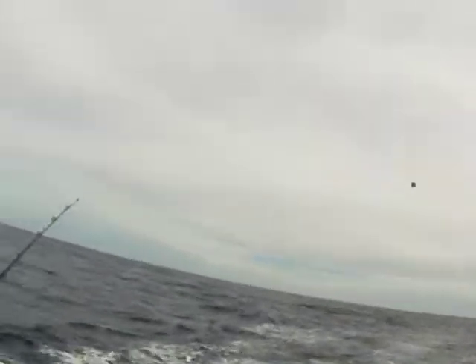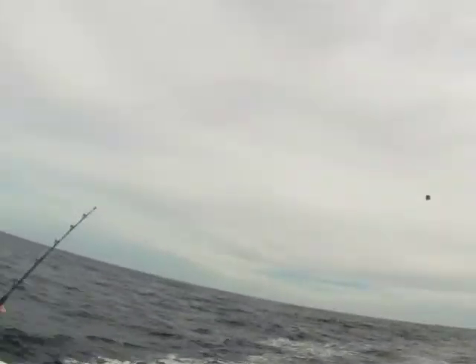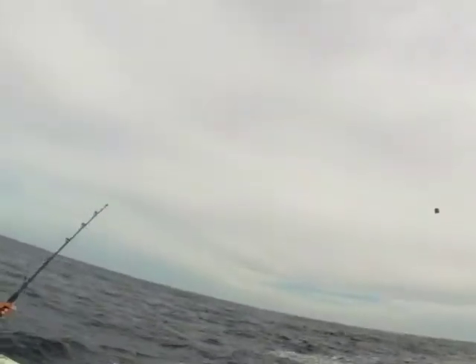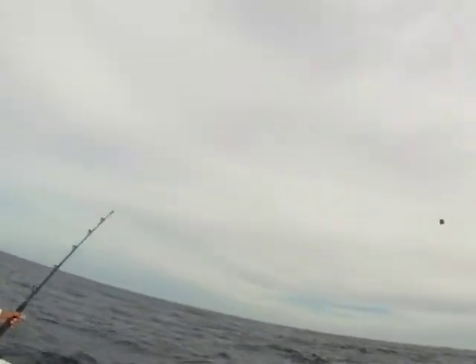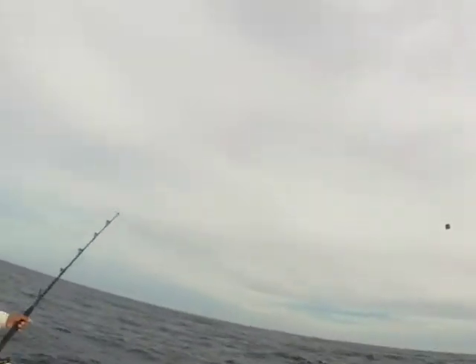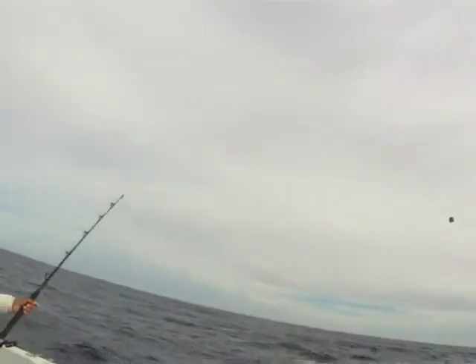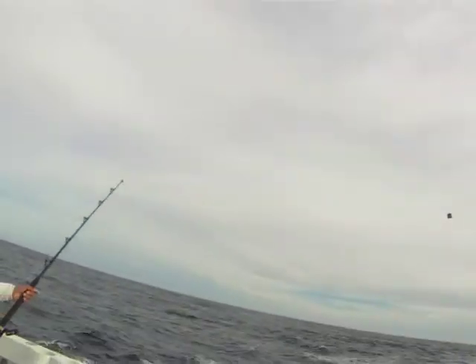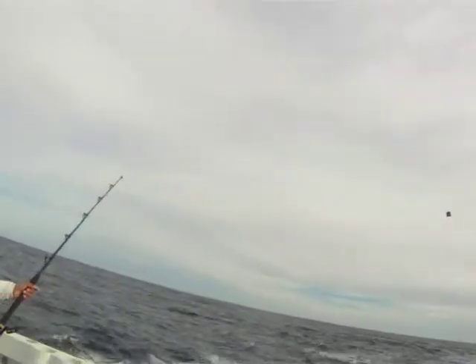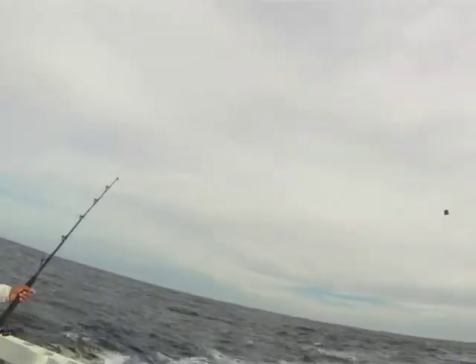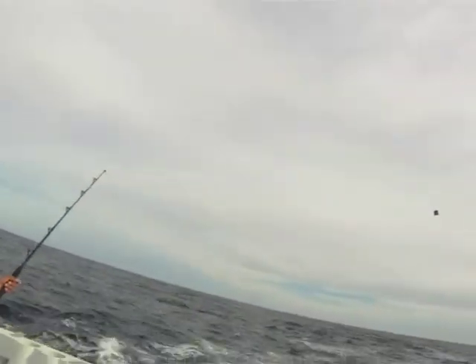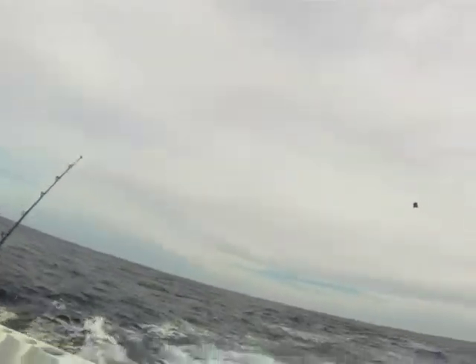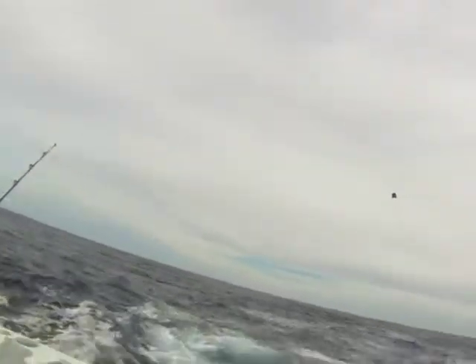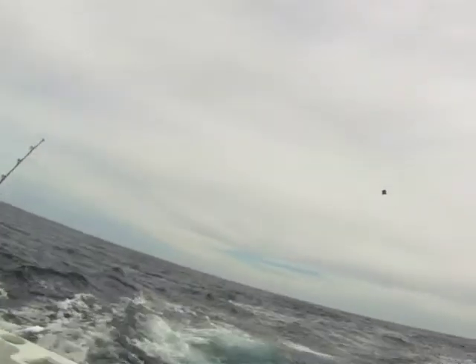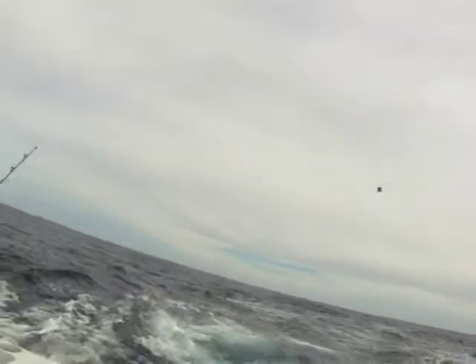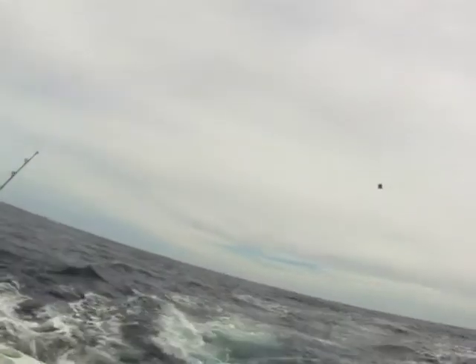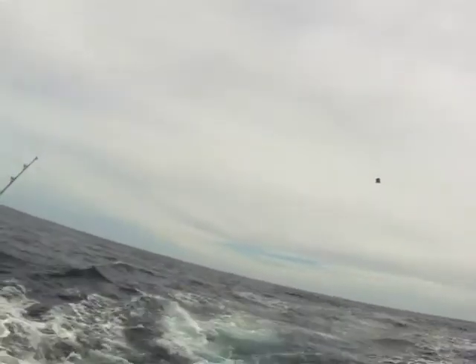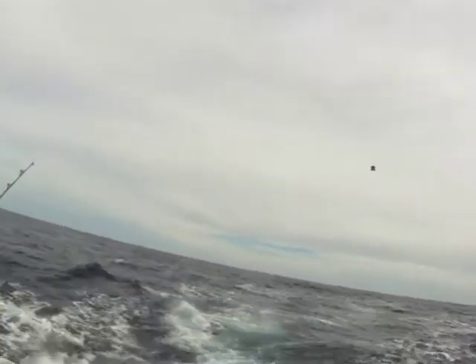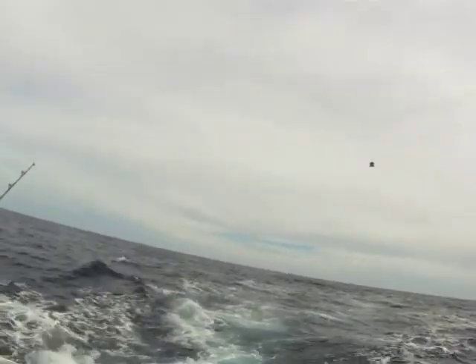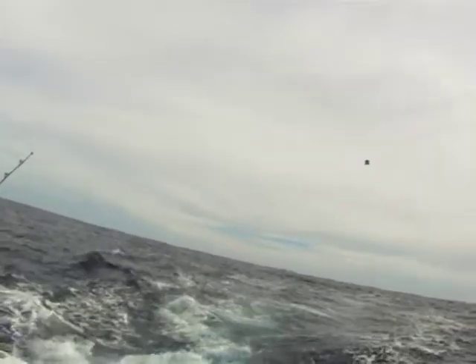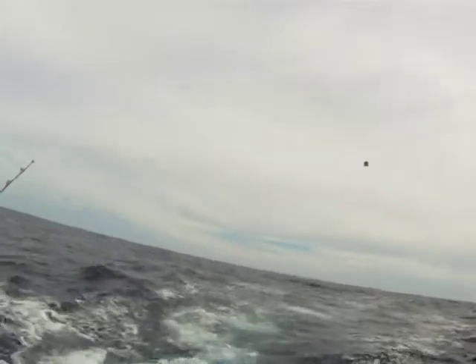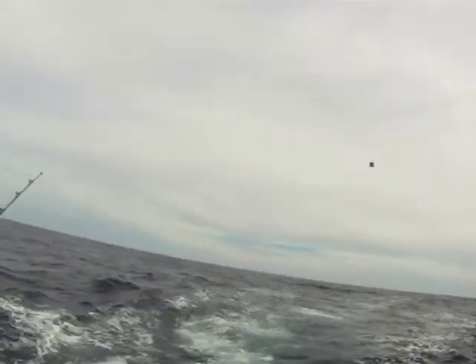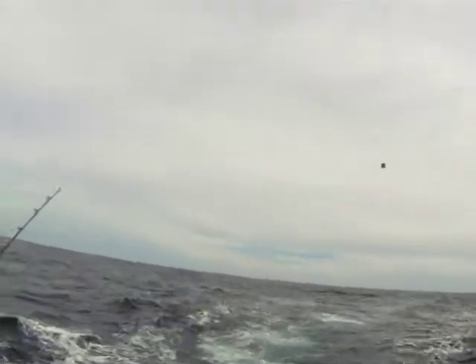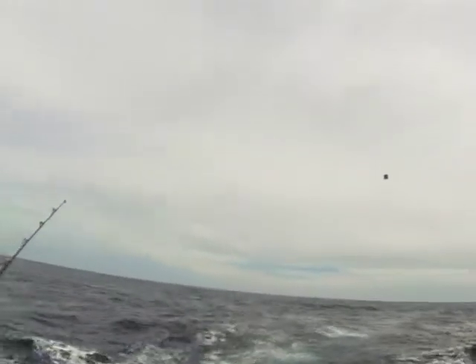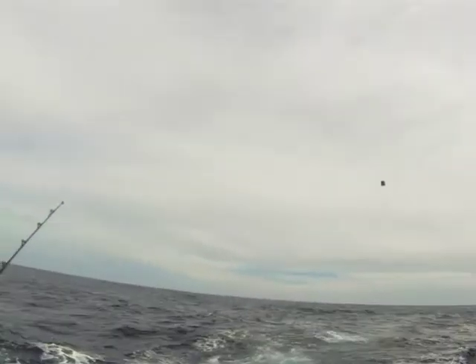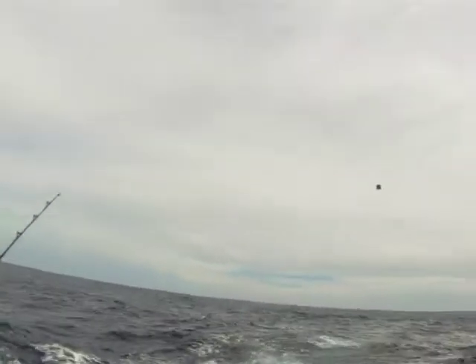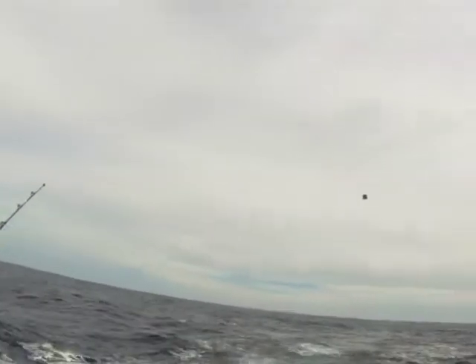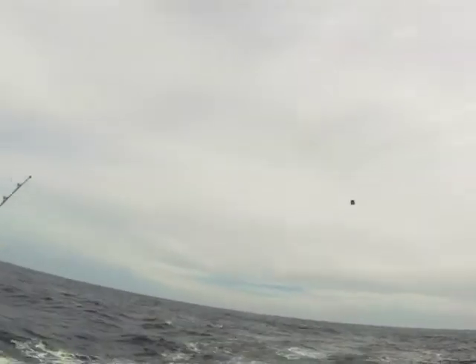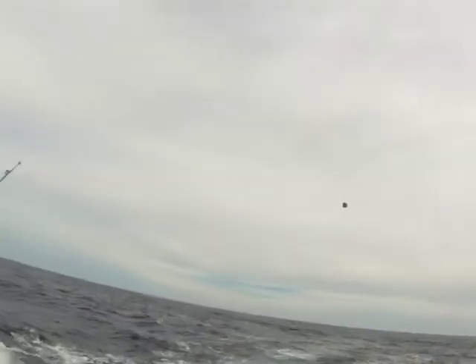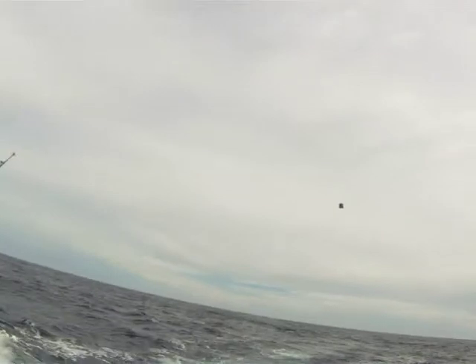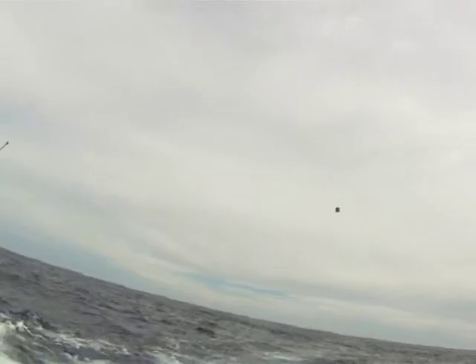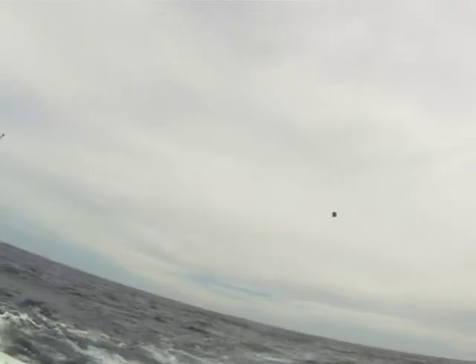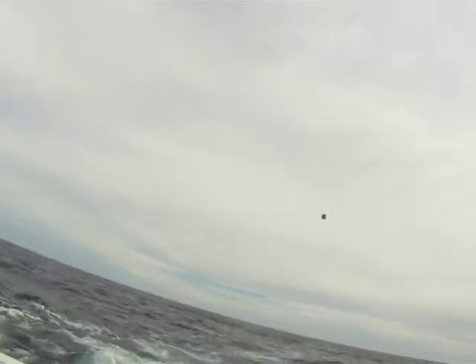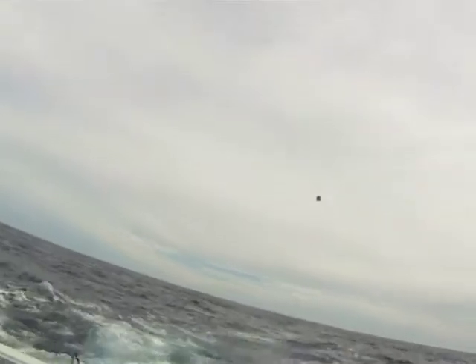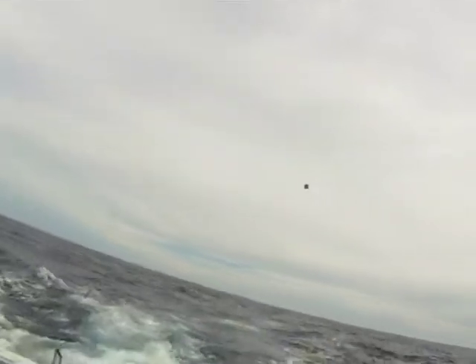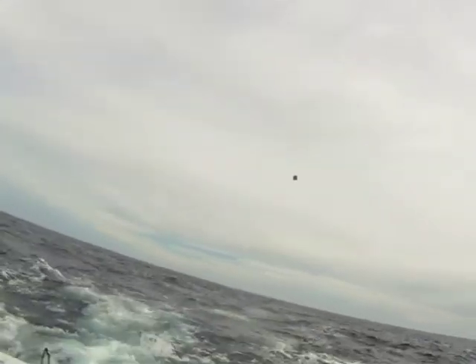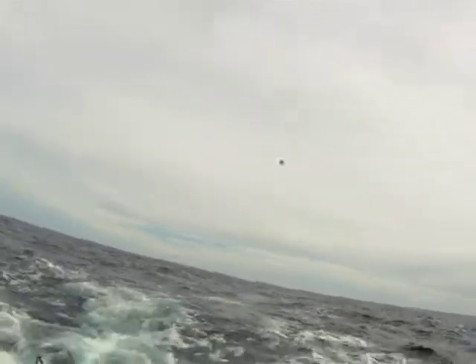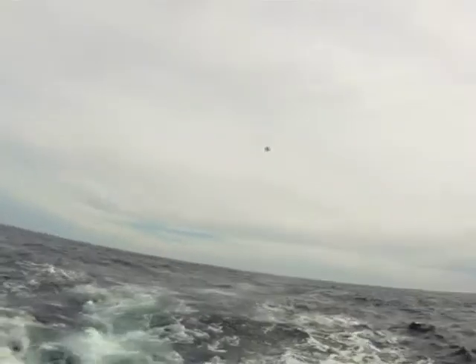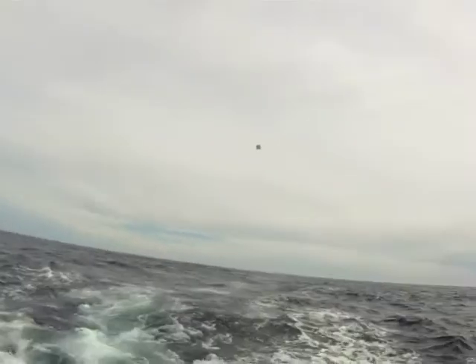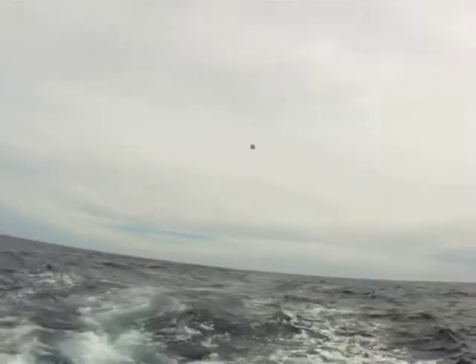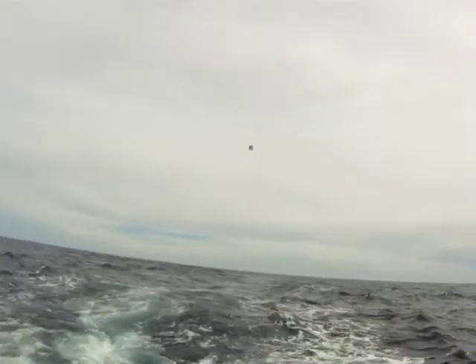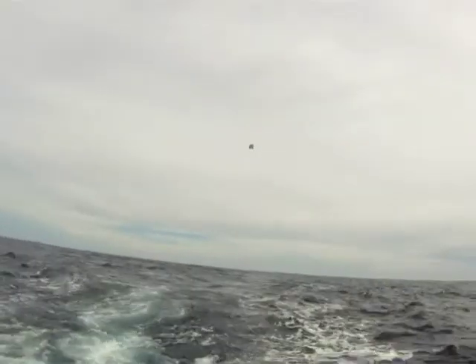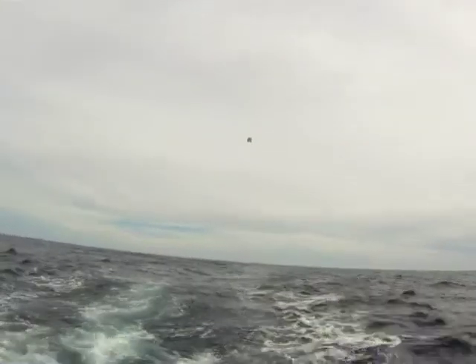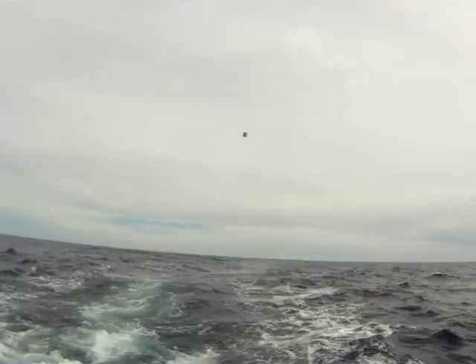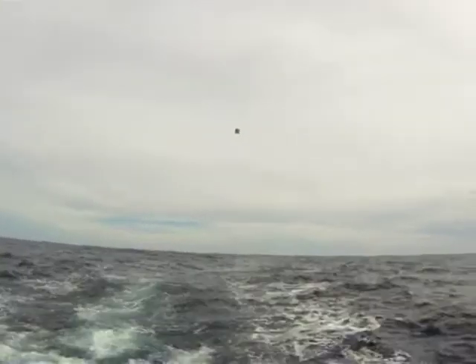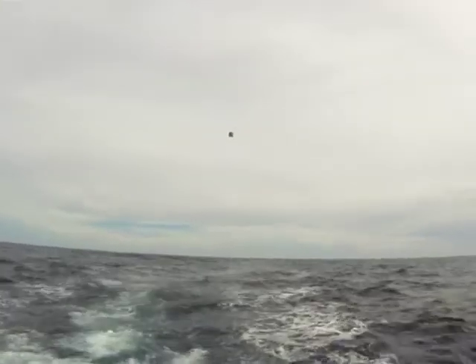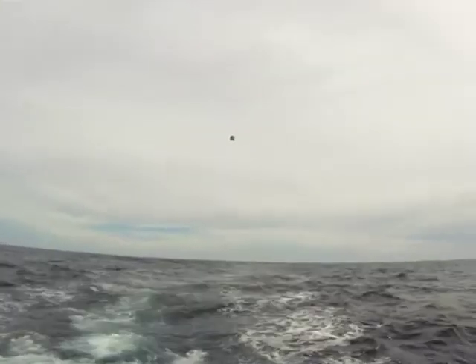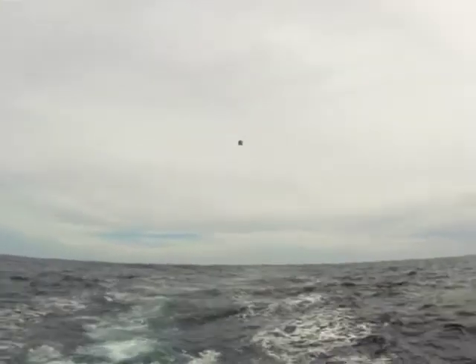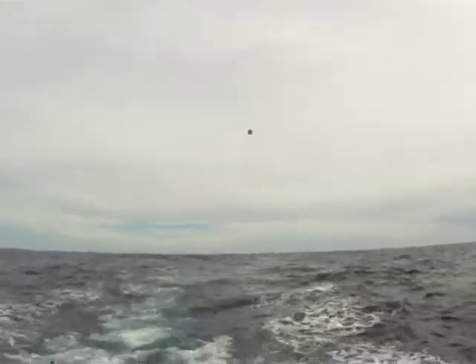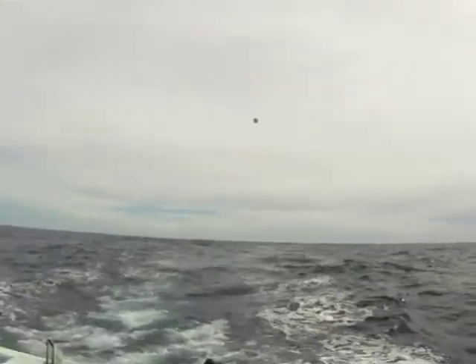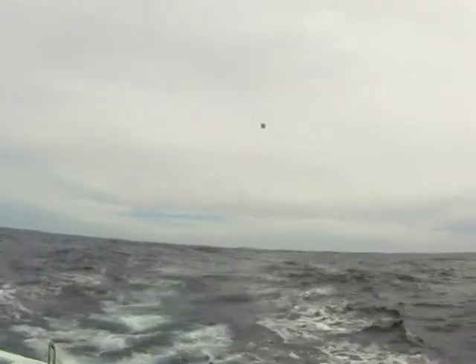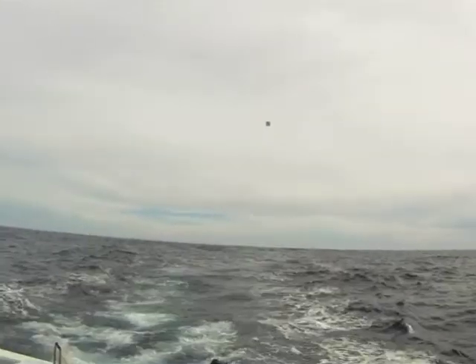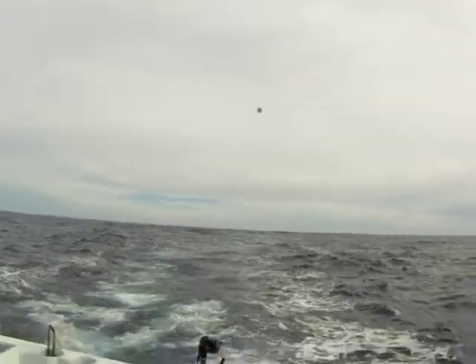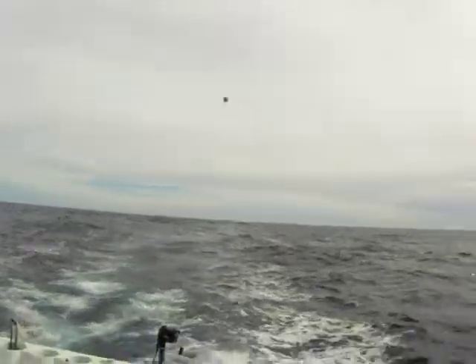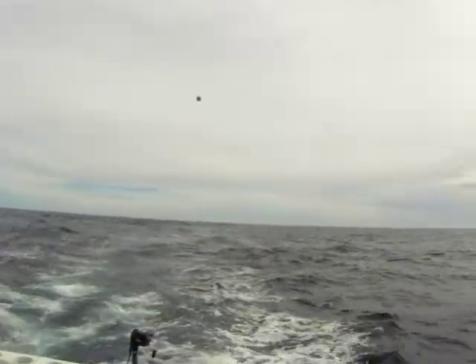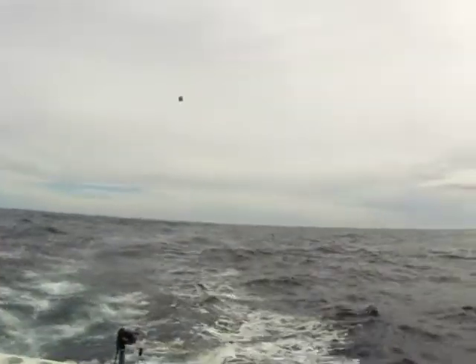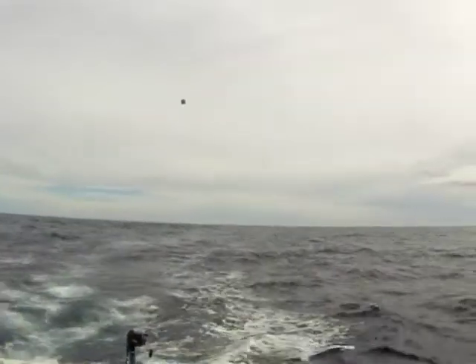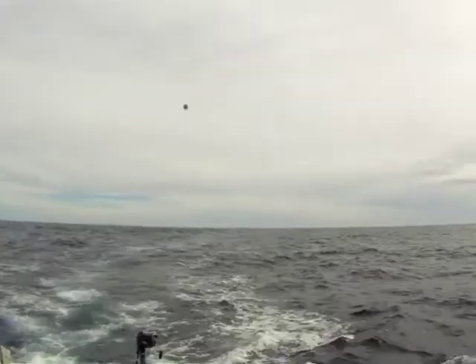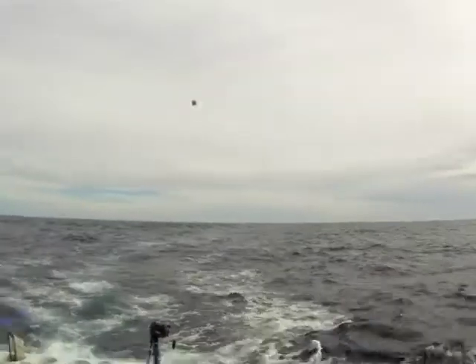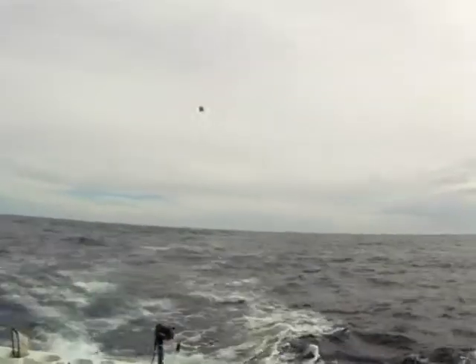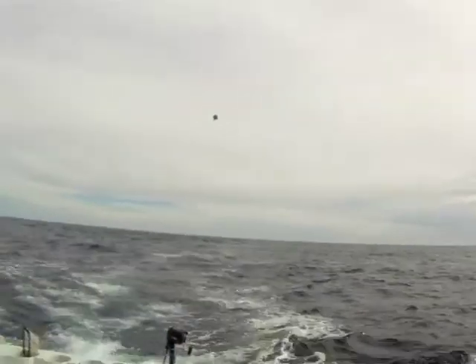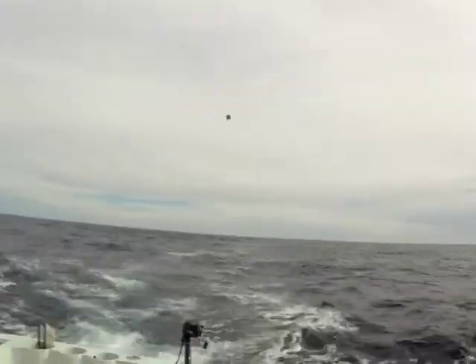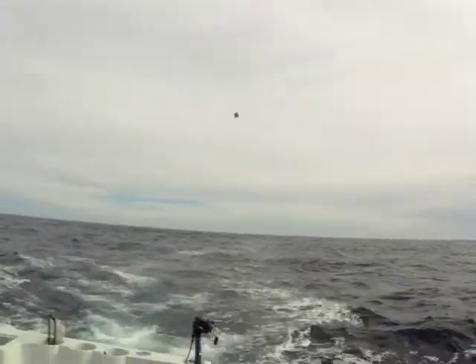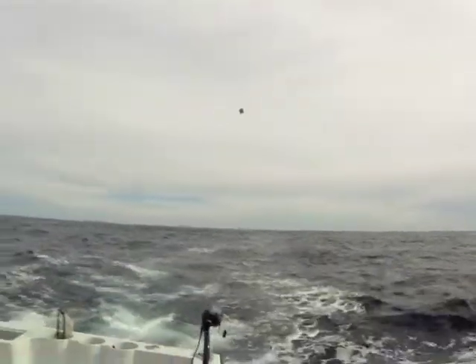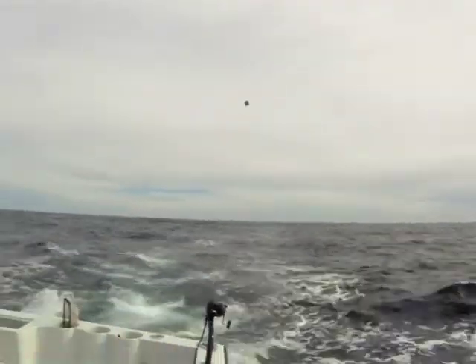Yellowfin tuna explode on these plastic flying fish. Pay attention to the end of the video. Thanks for watching. Carlos from Pochos Charters out of Cabo San Lucas.